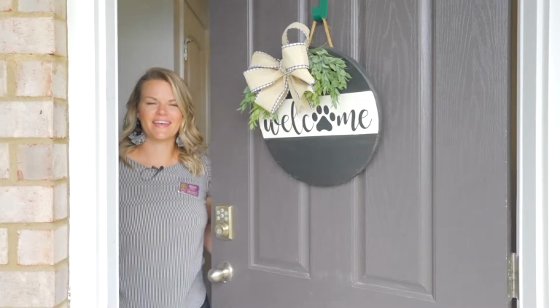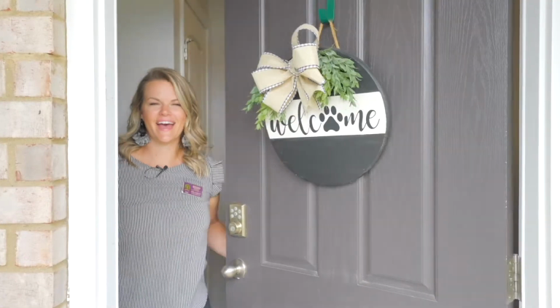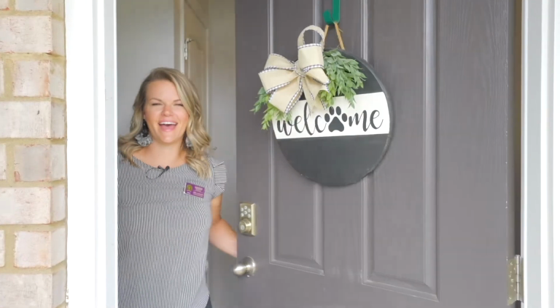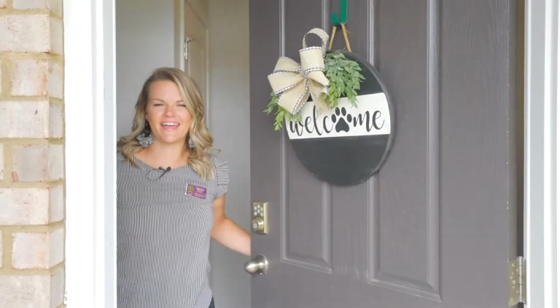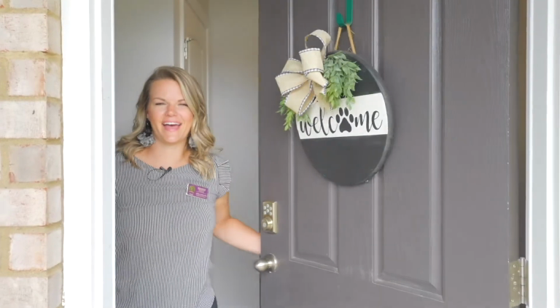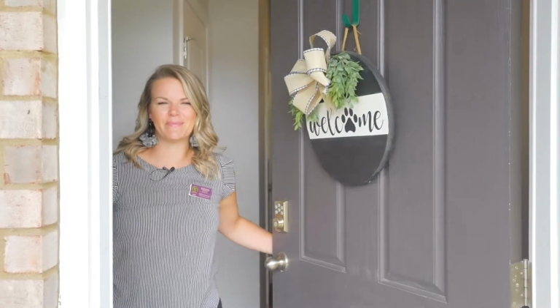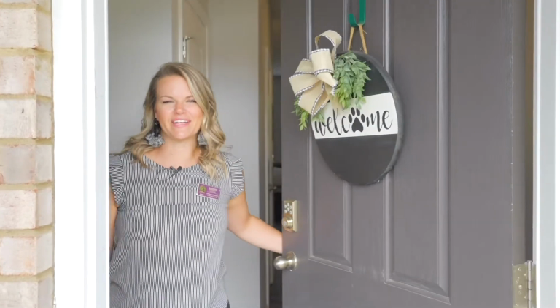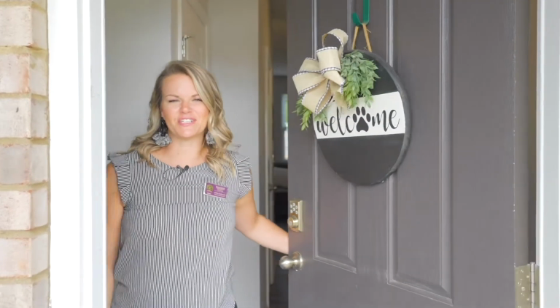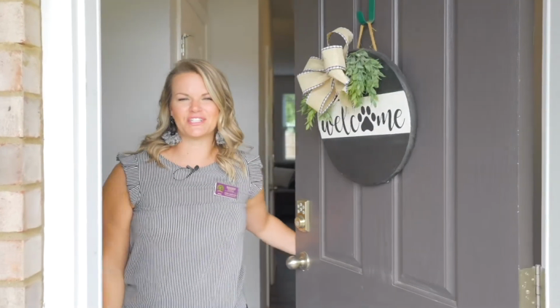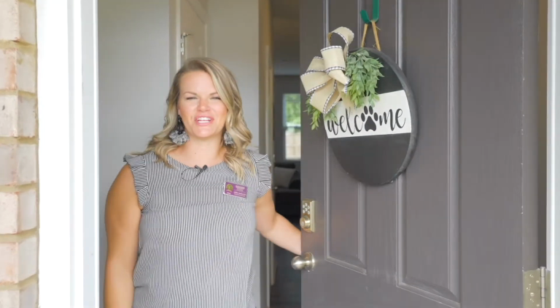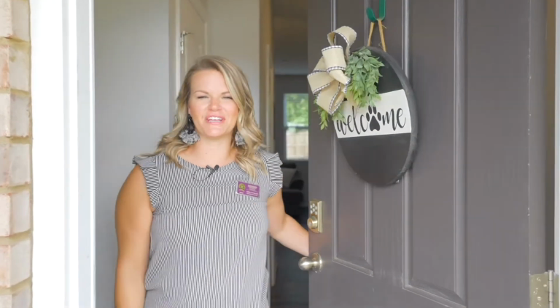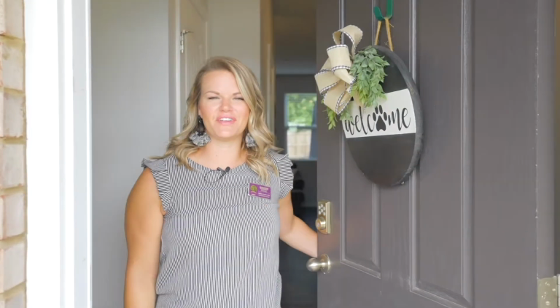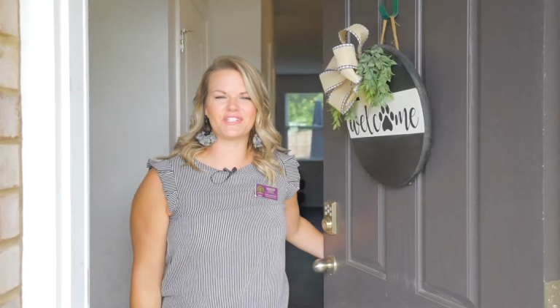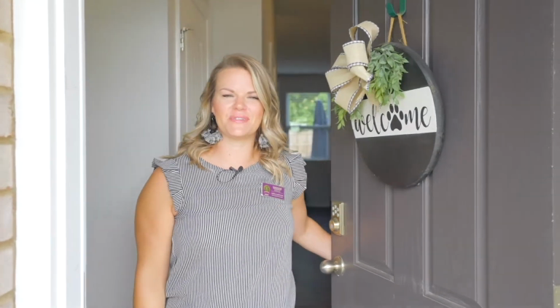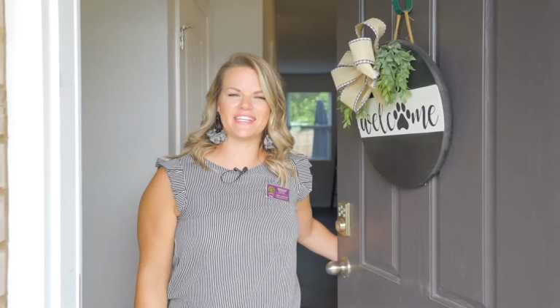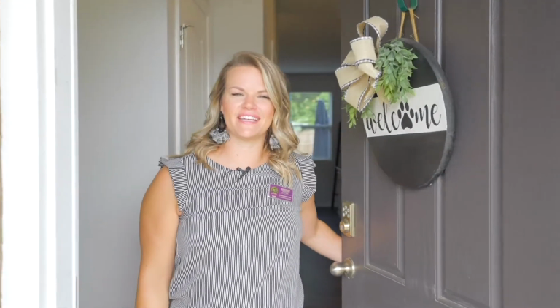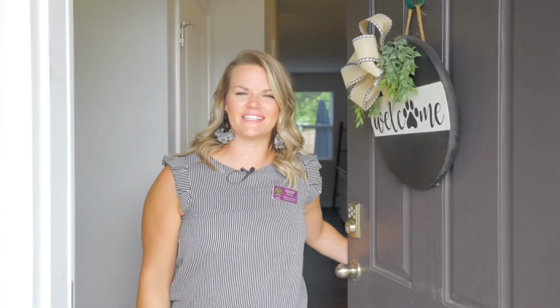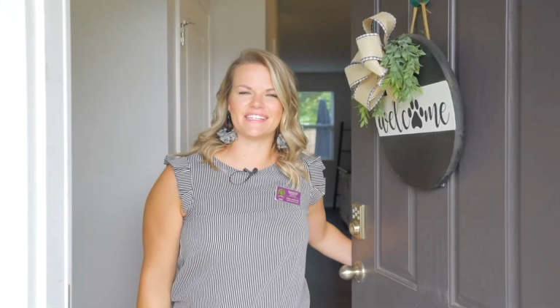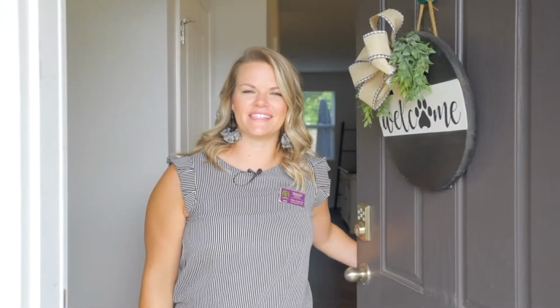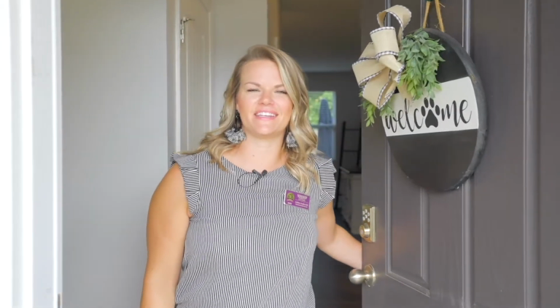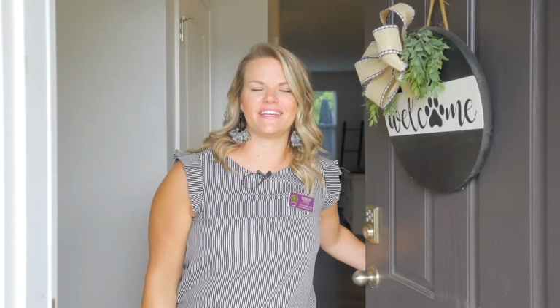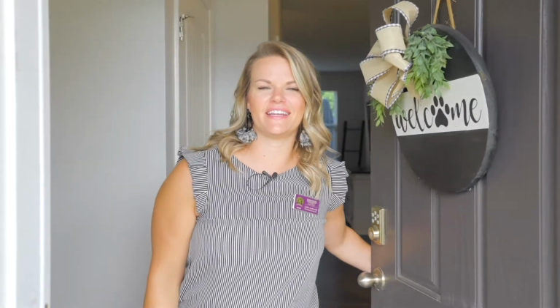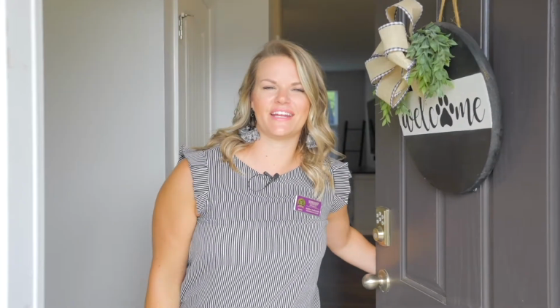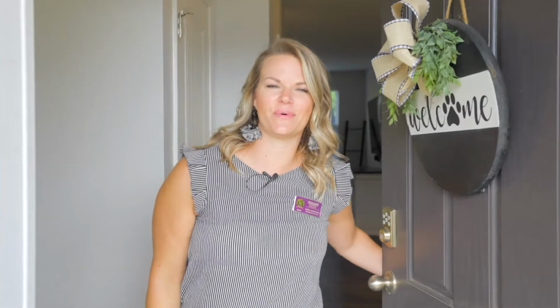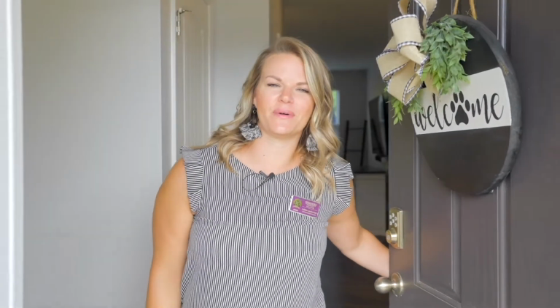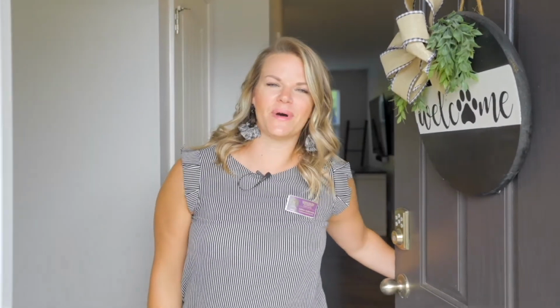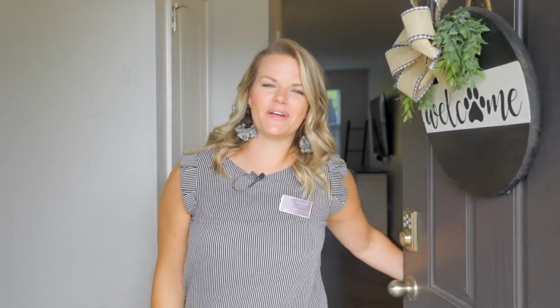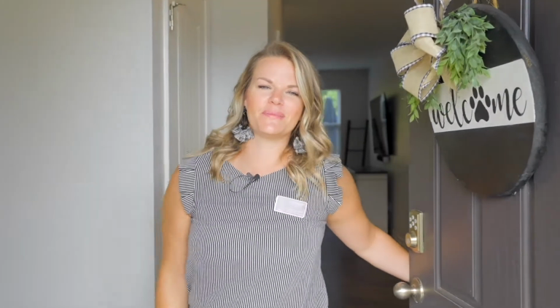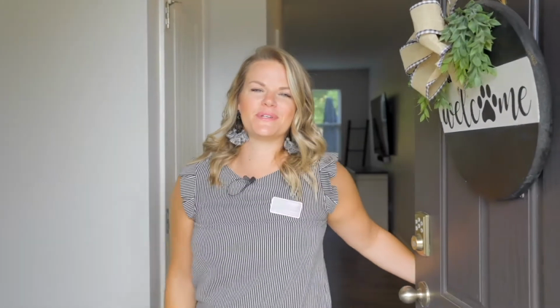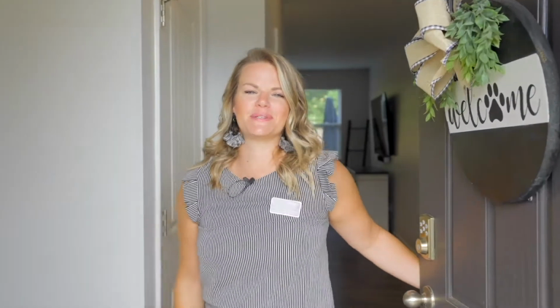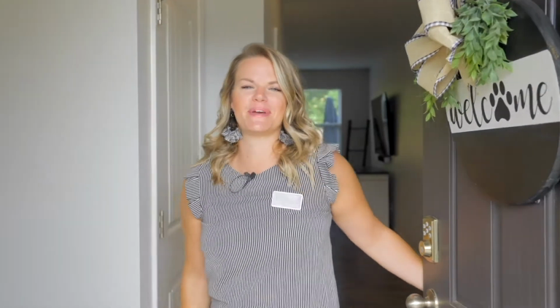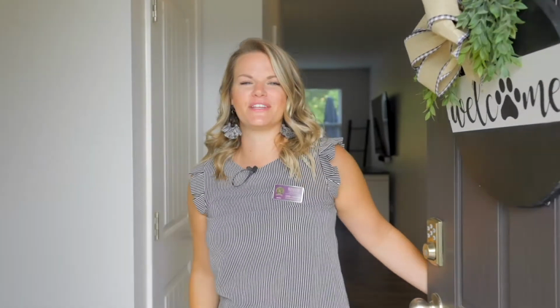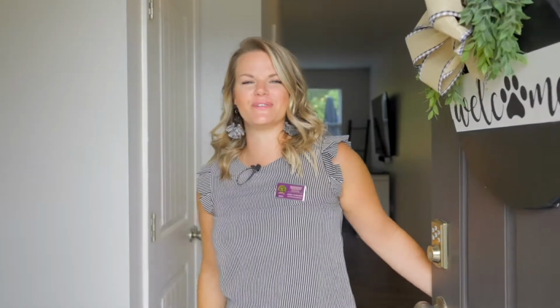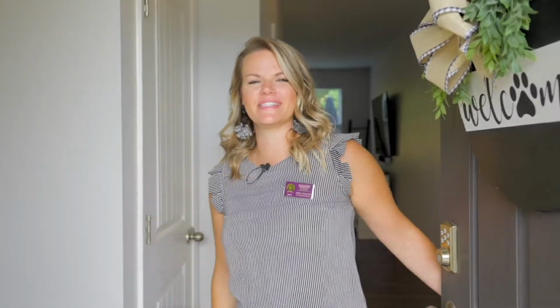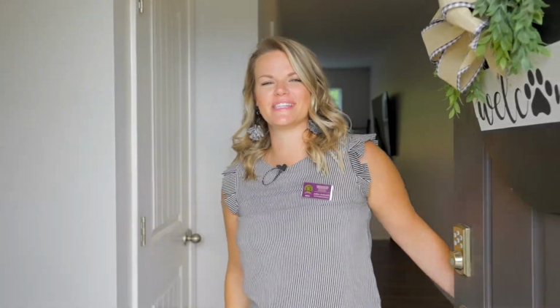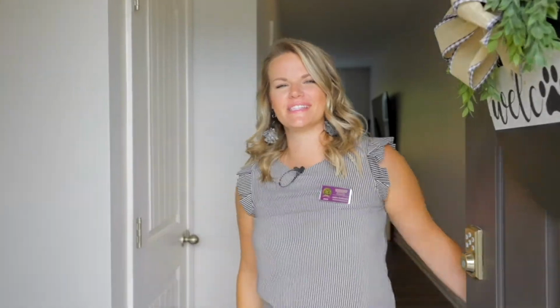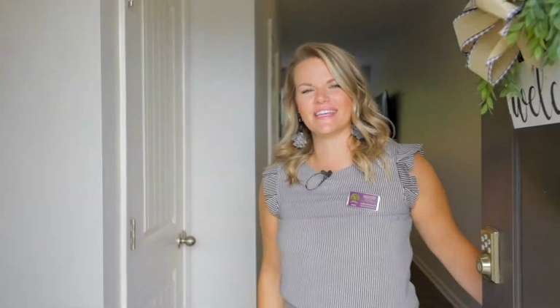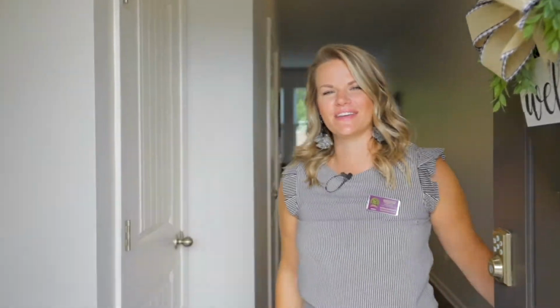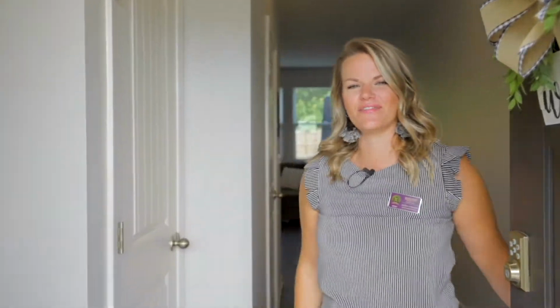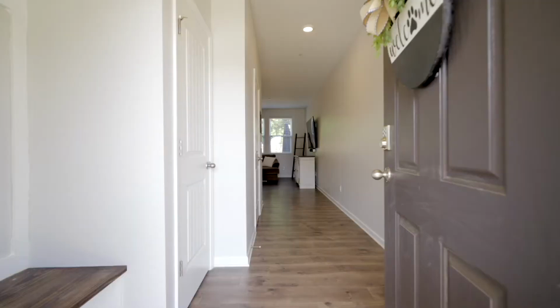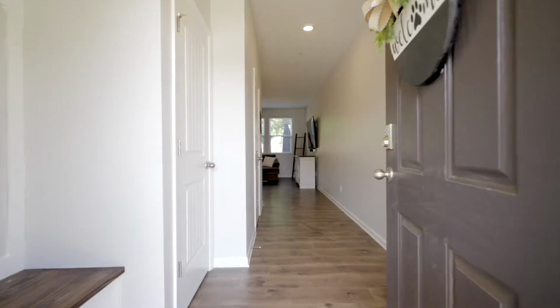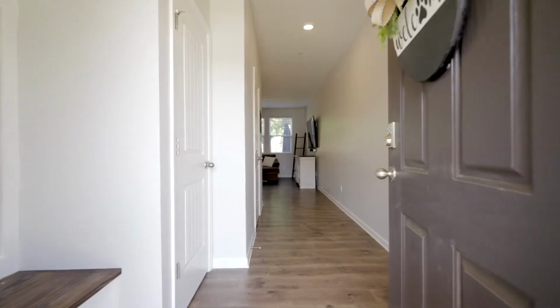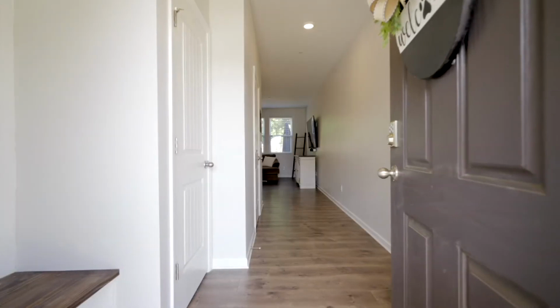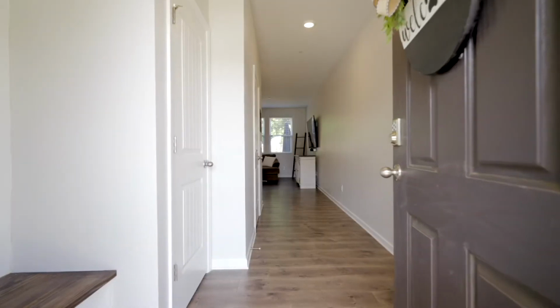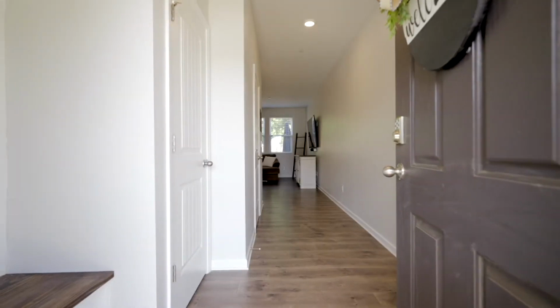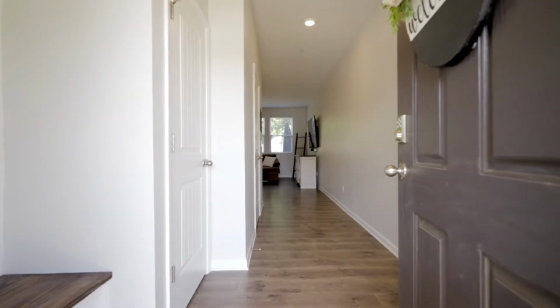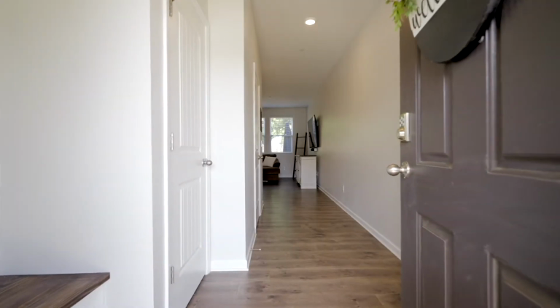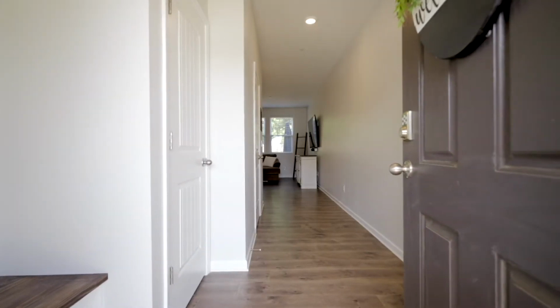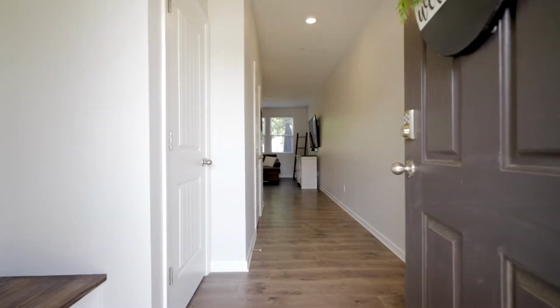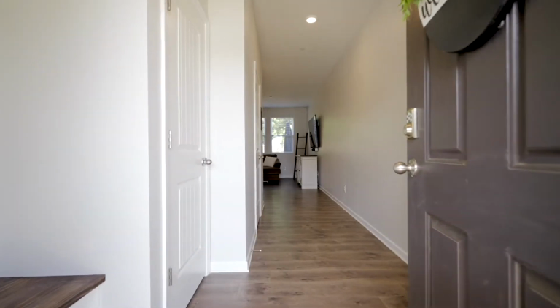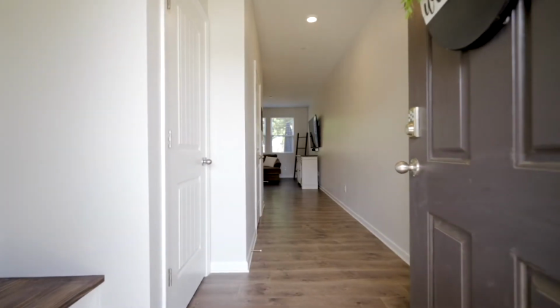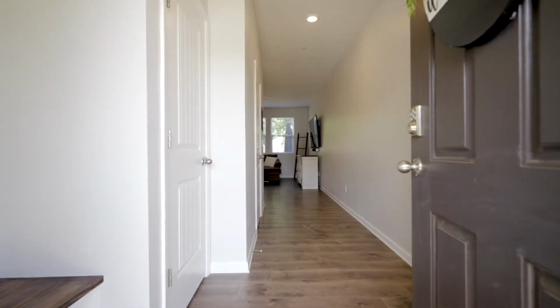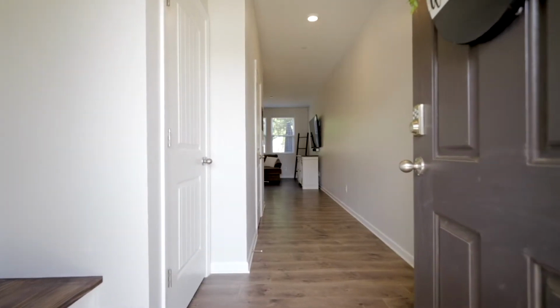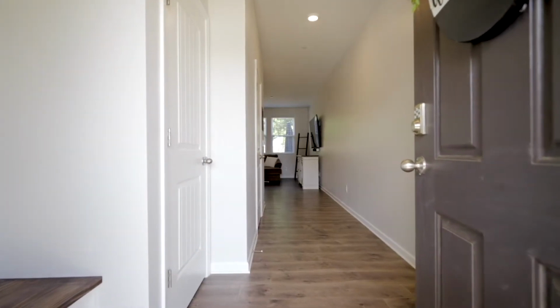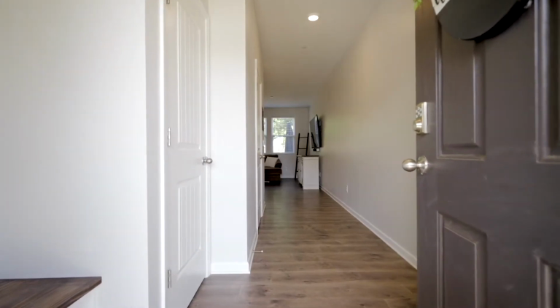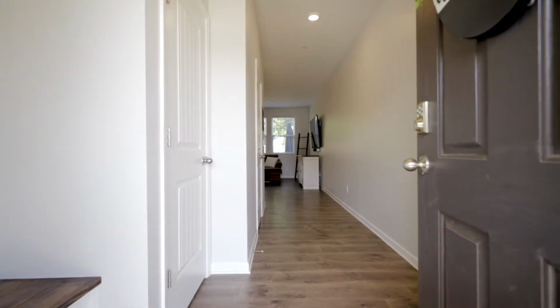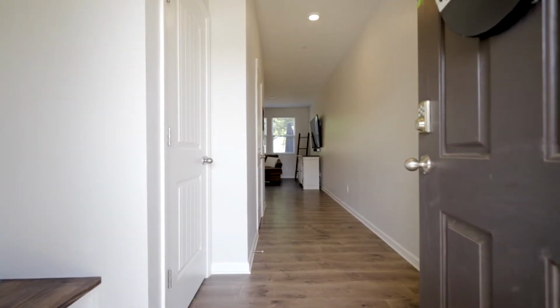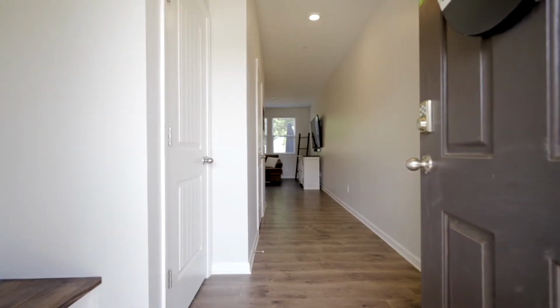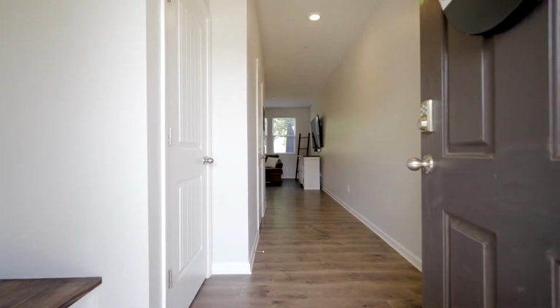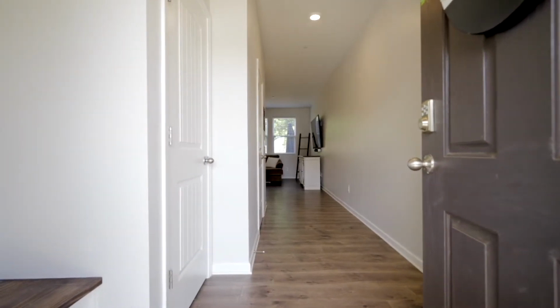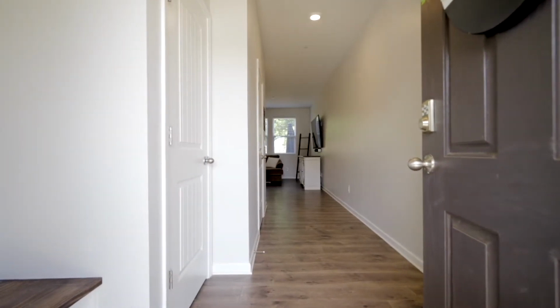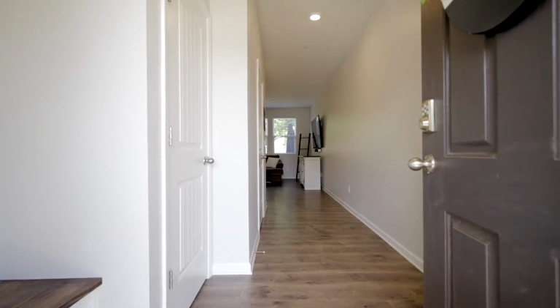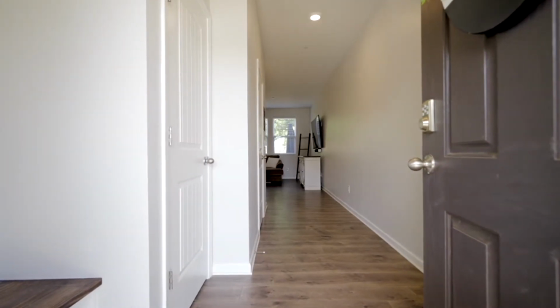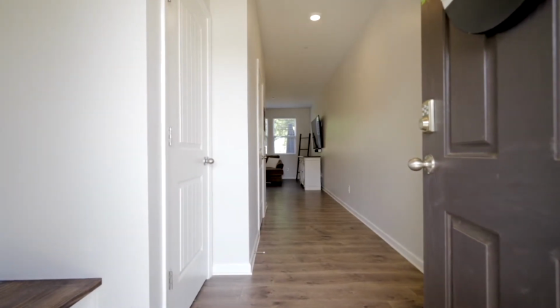Hi, I'm Ashley Jankovich with Tennessee's Elite and I want to welcome you to my newest listing, 512 Spangler Lane over in Ashland City, Tennessee.